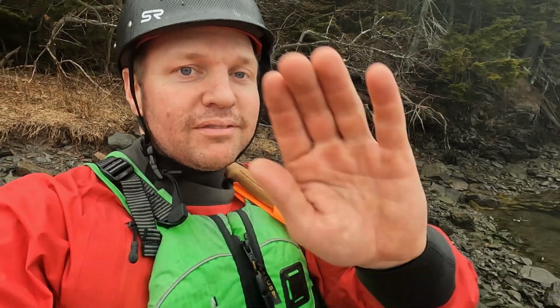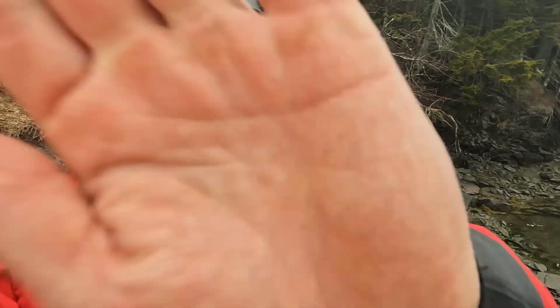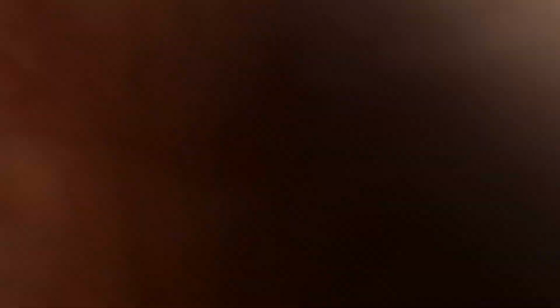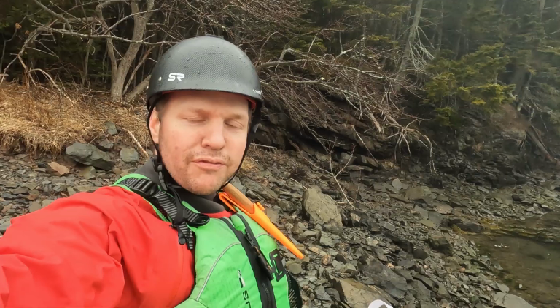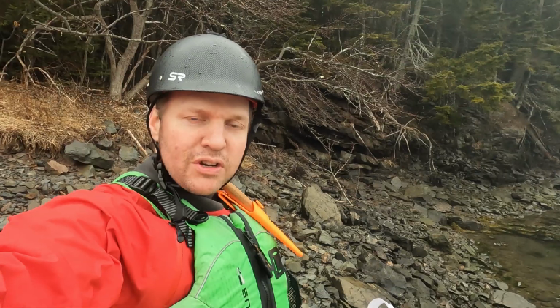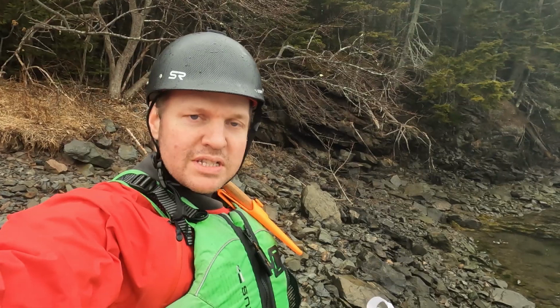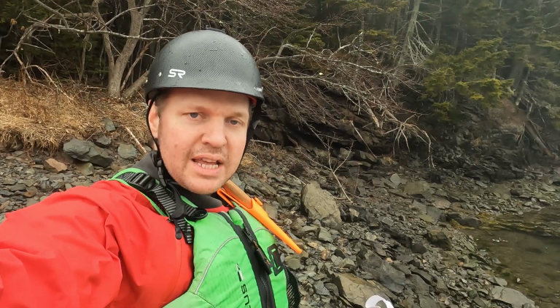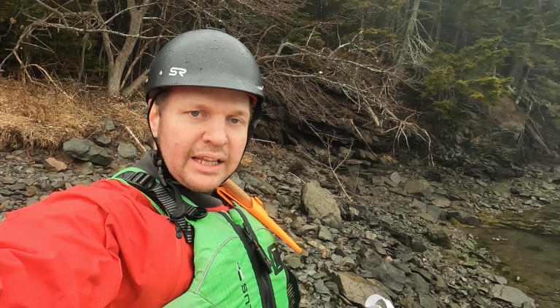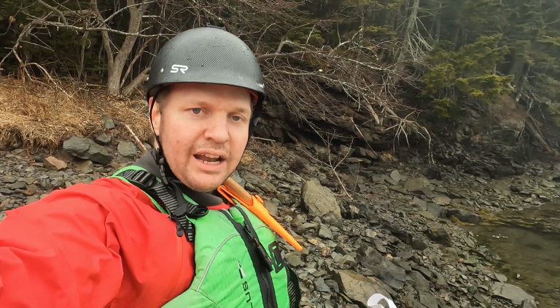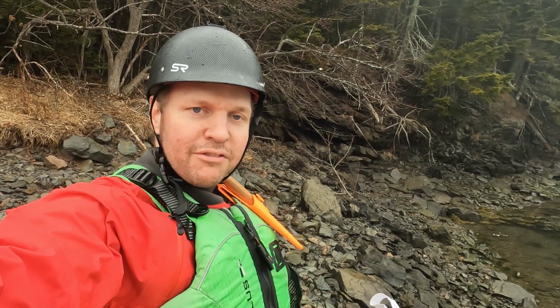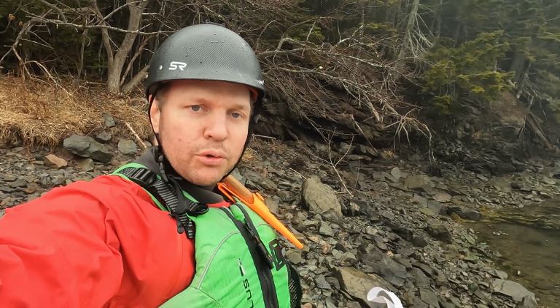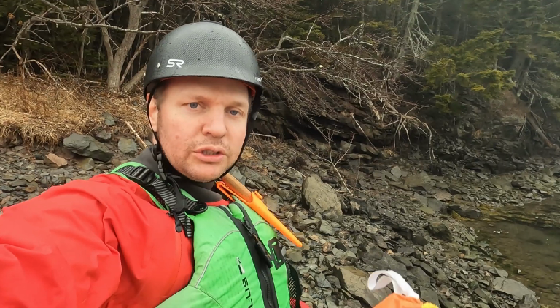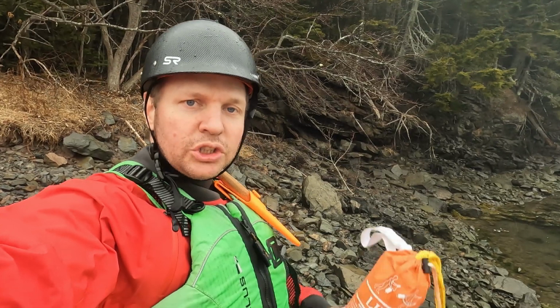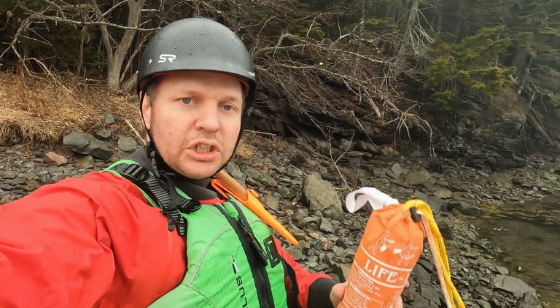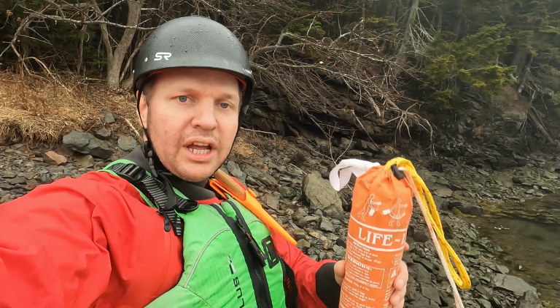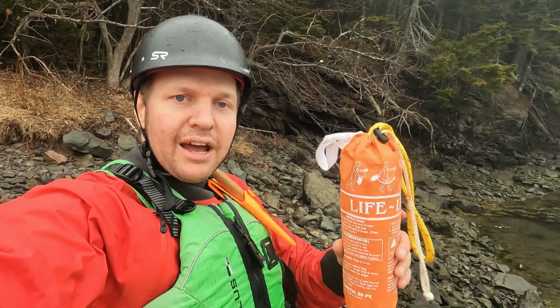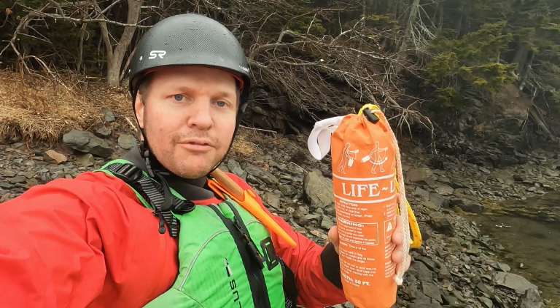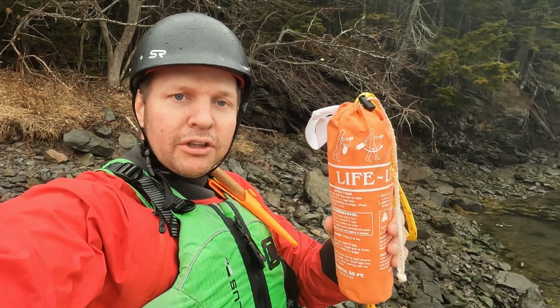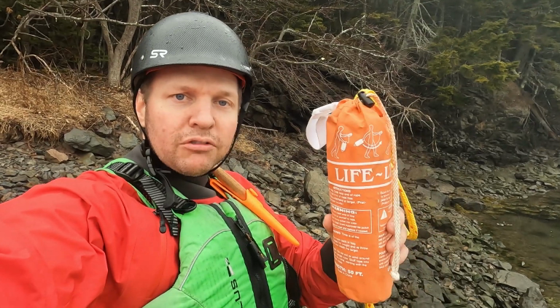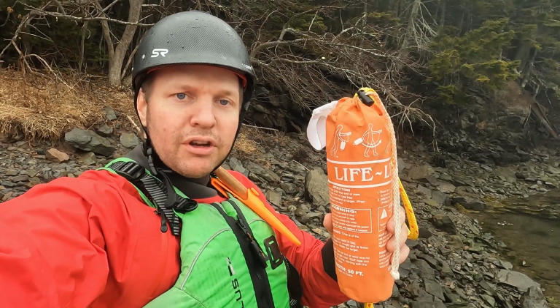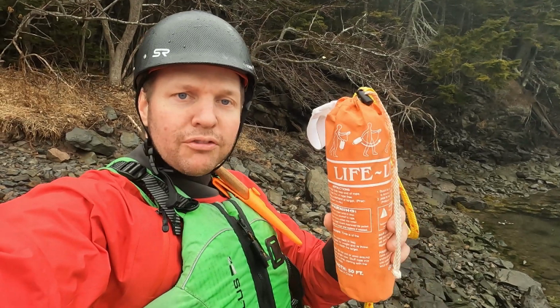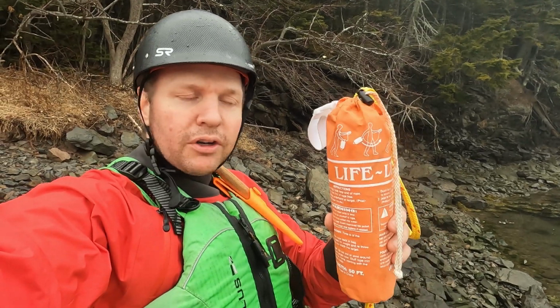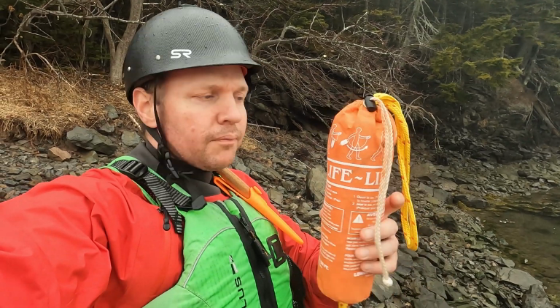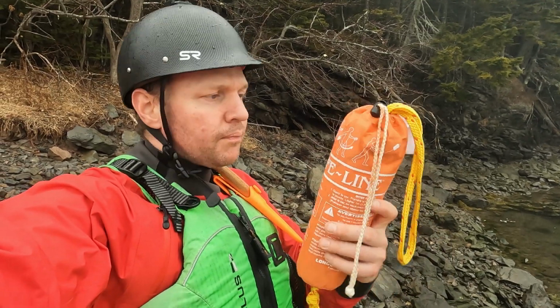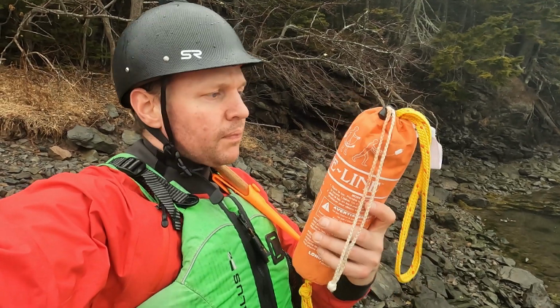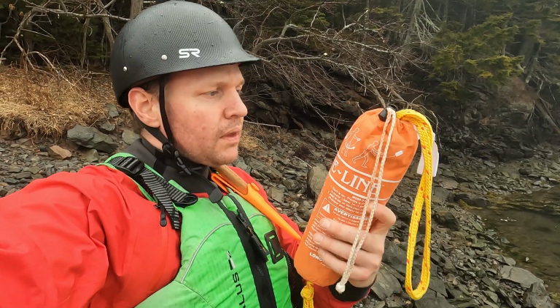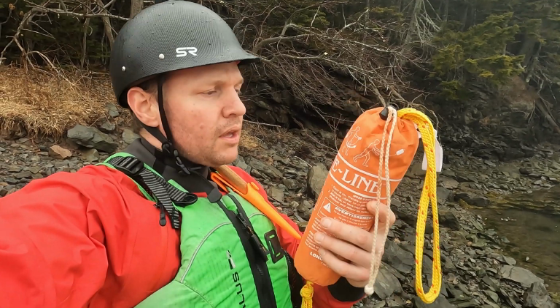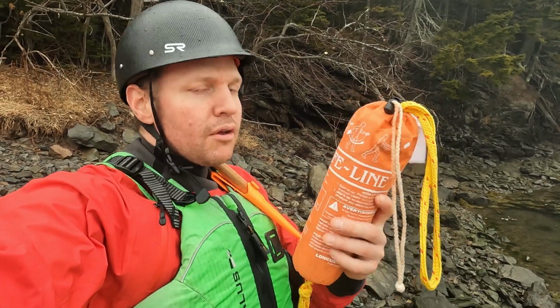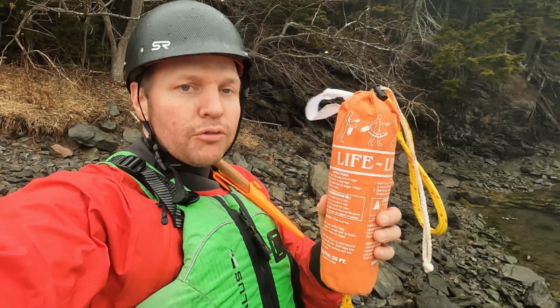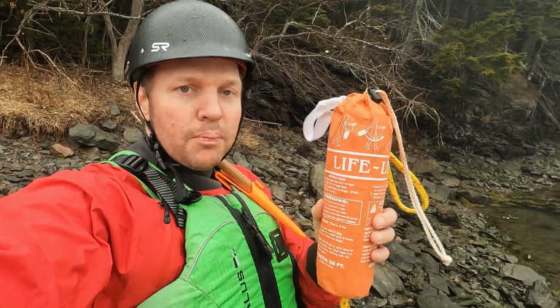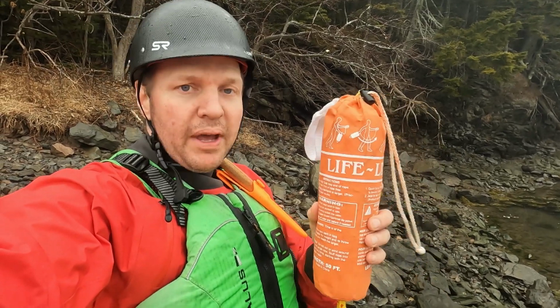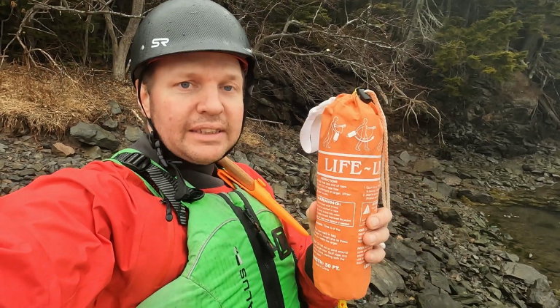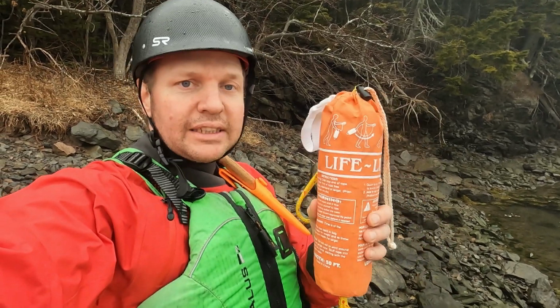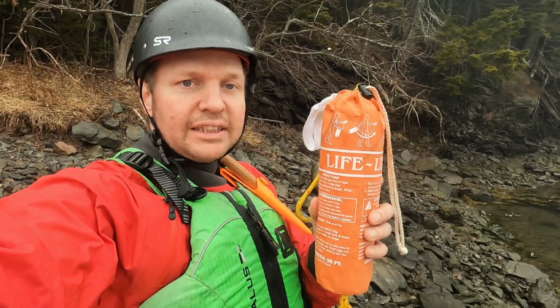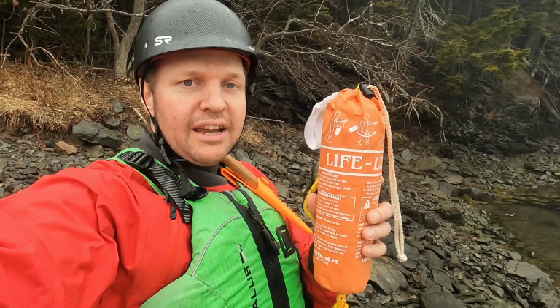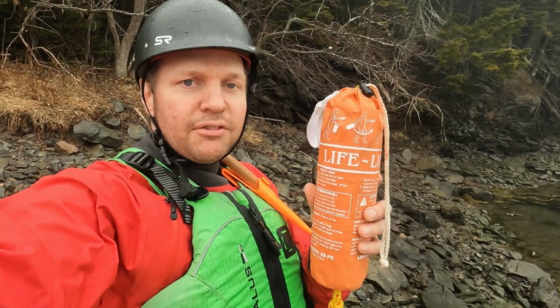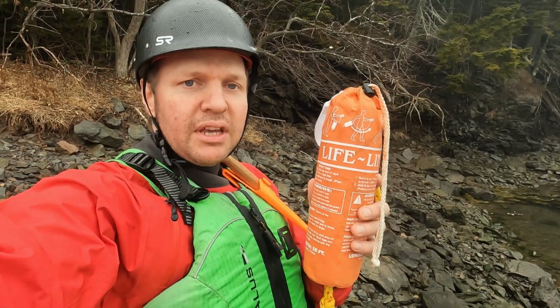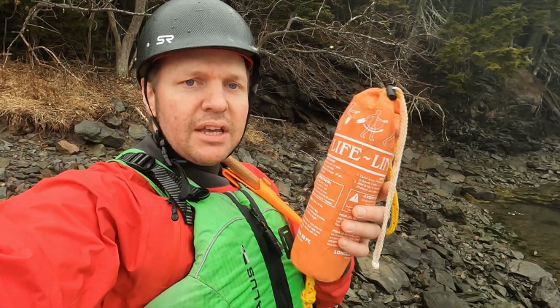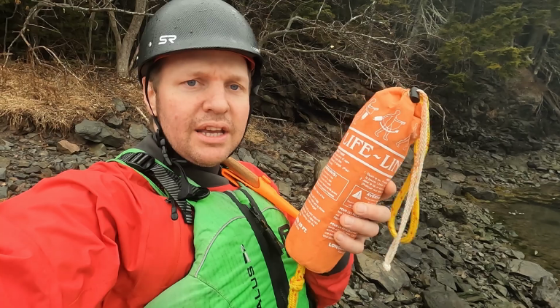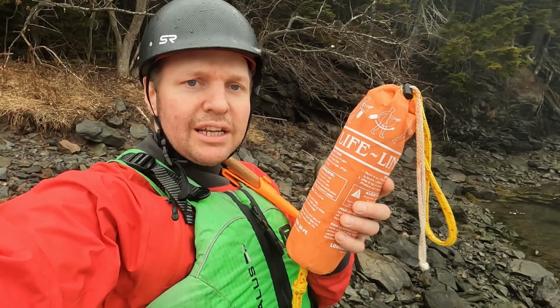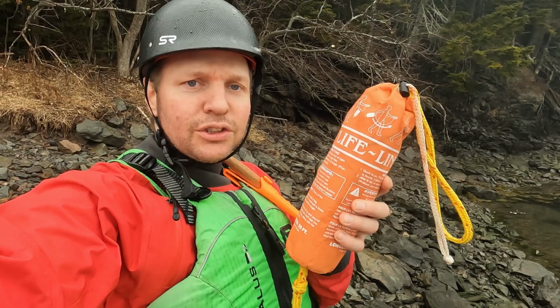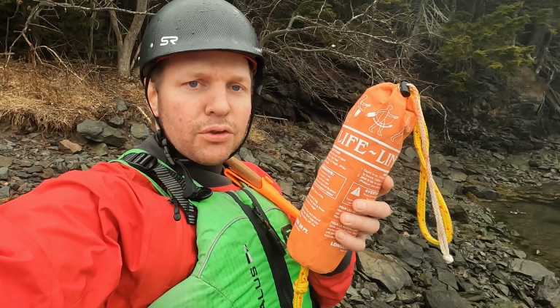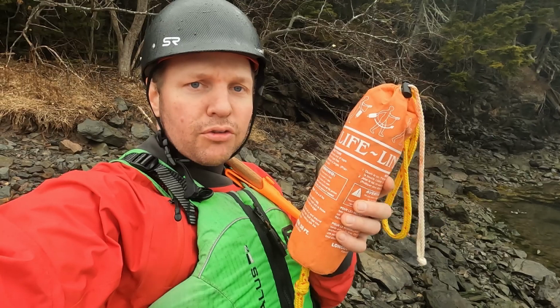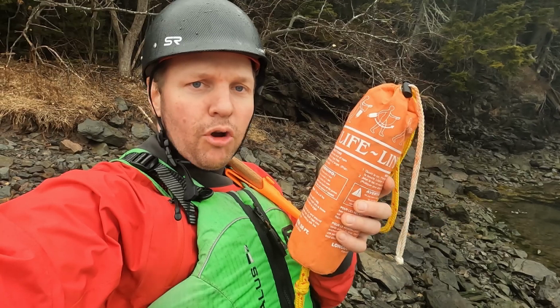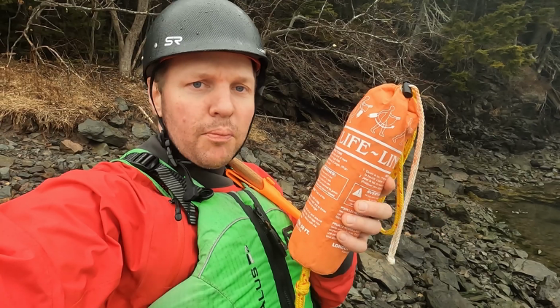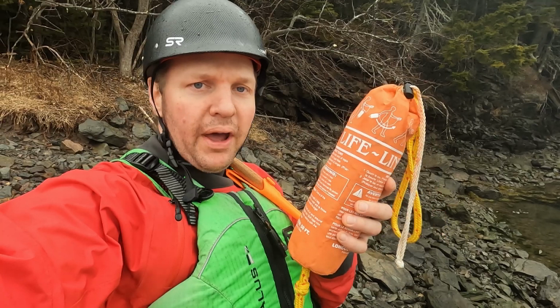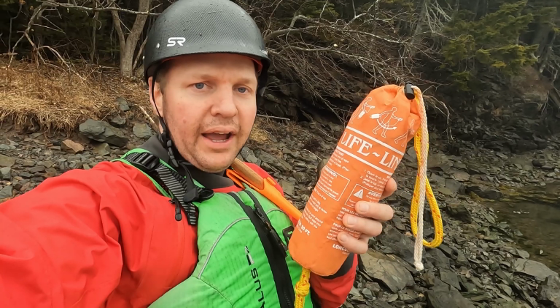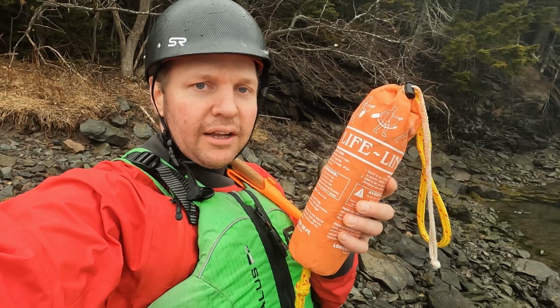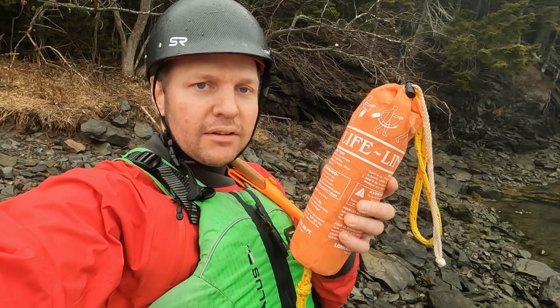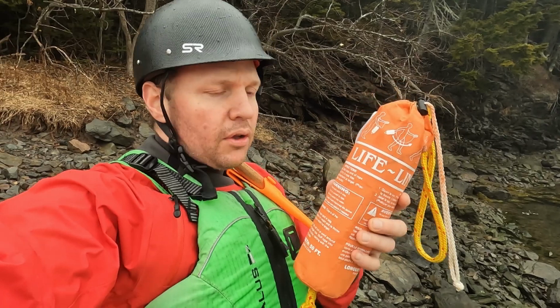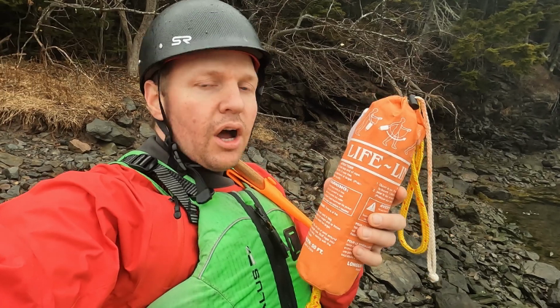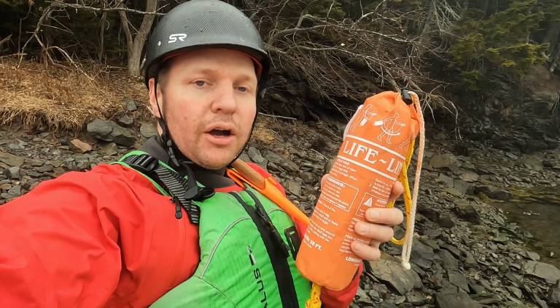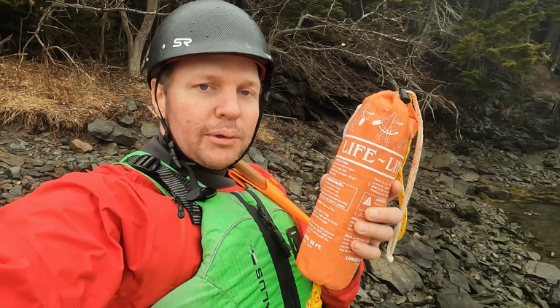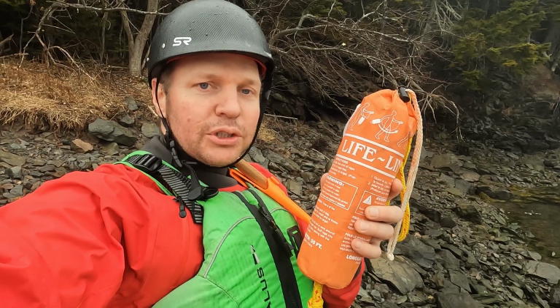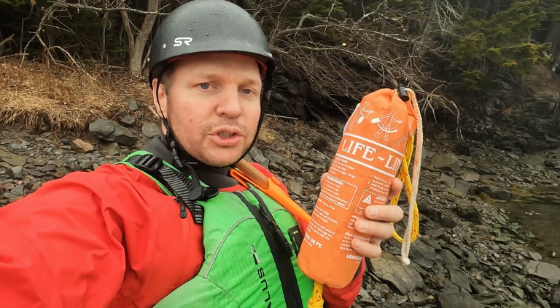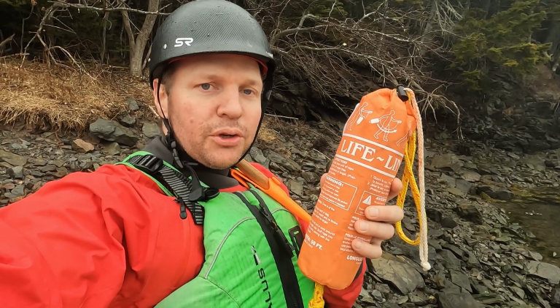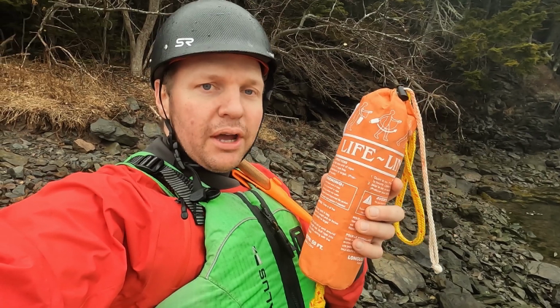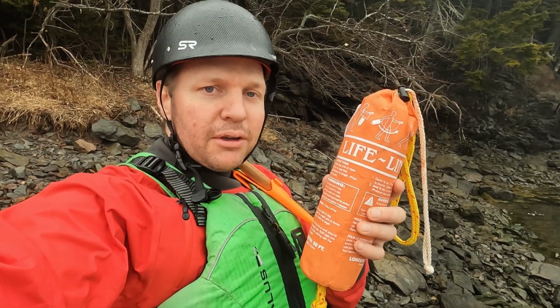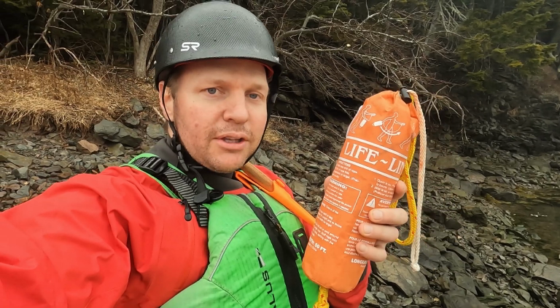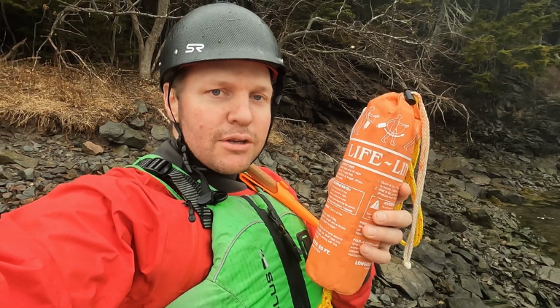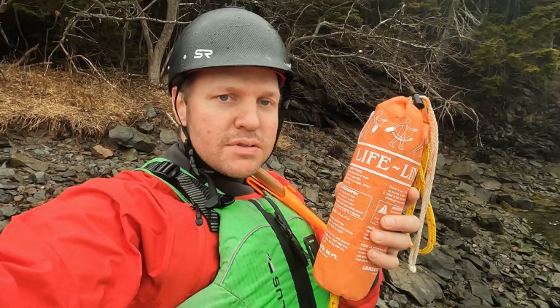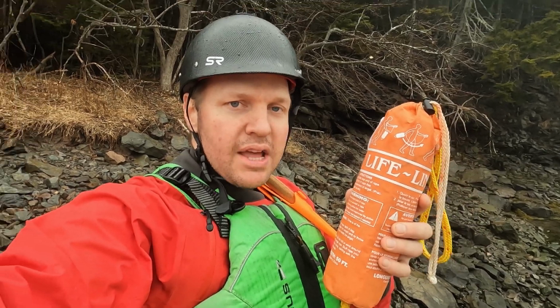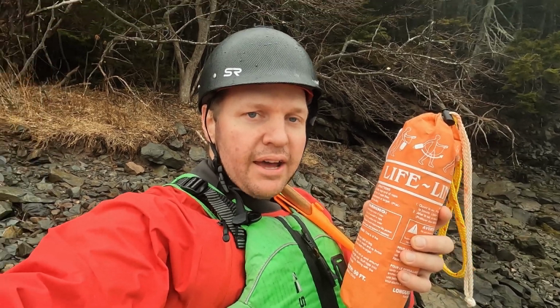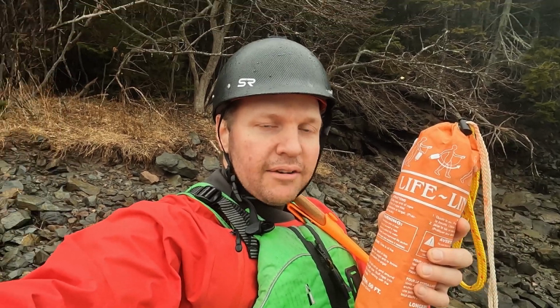The first thing that everyone should have on the river for basic safety is your throw bag. I'm going to show you how you can use that.